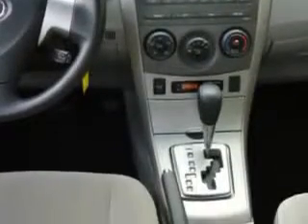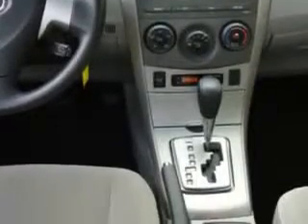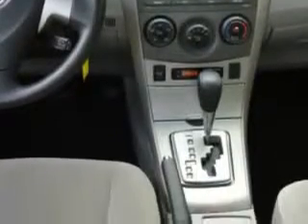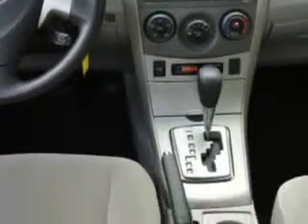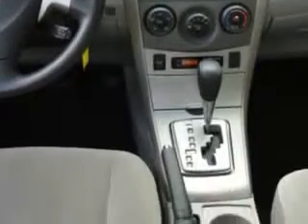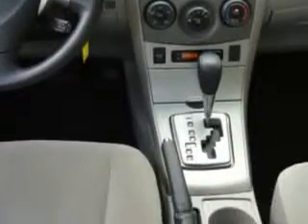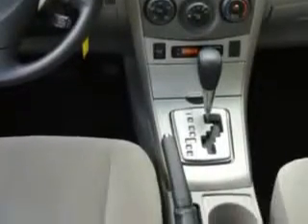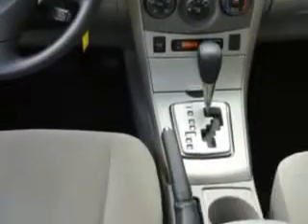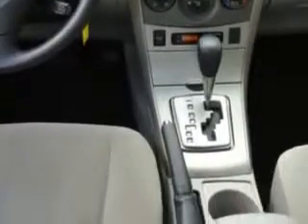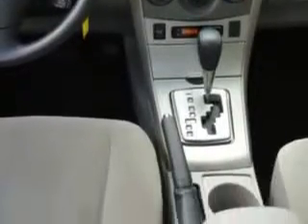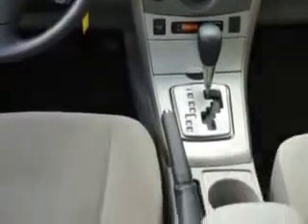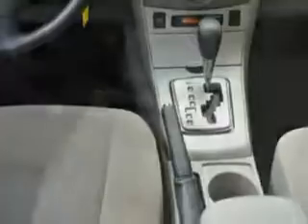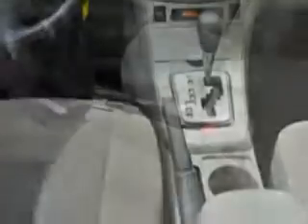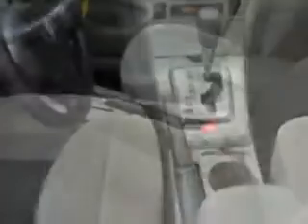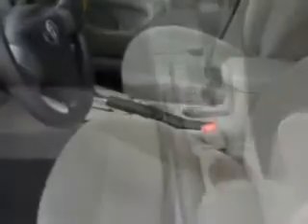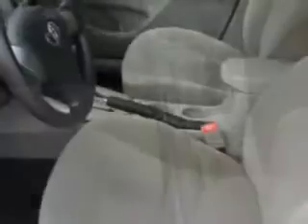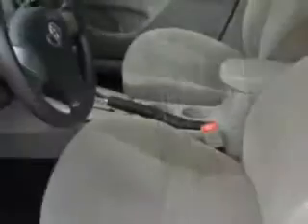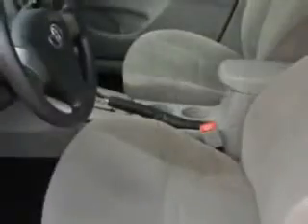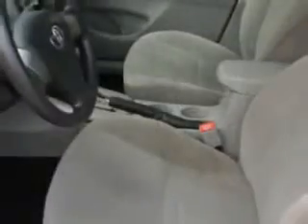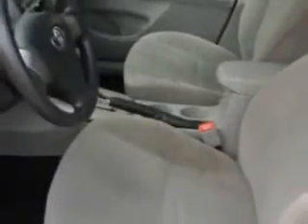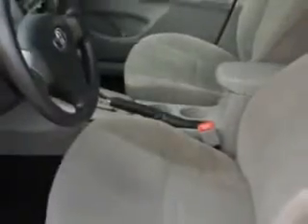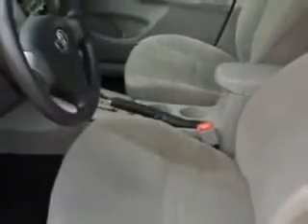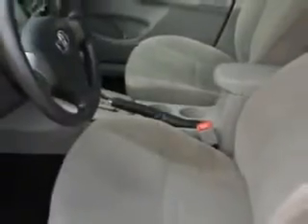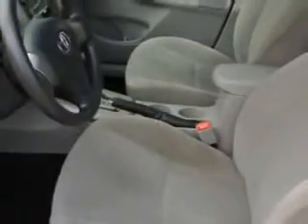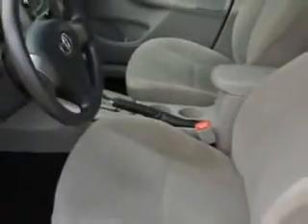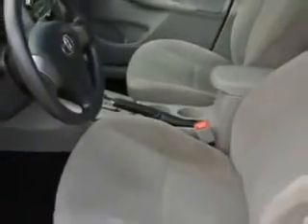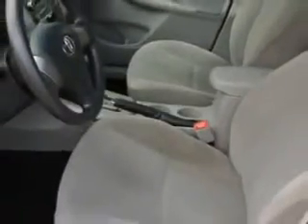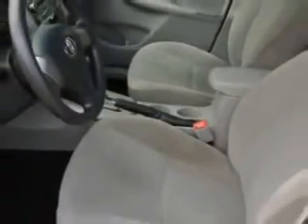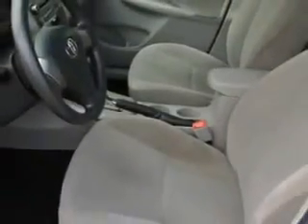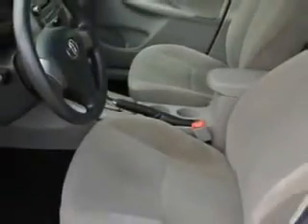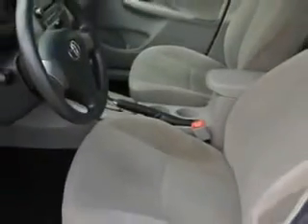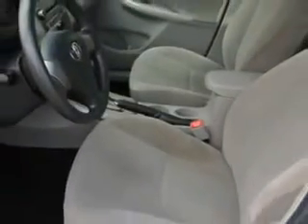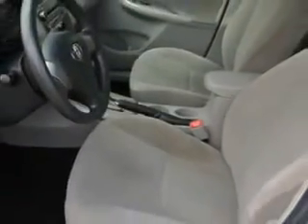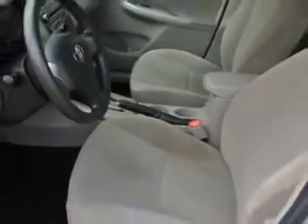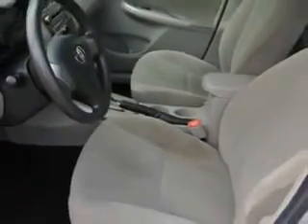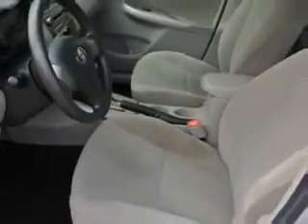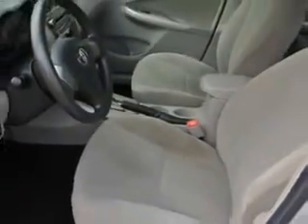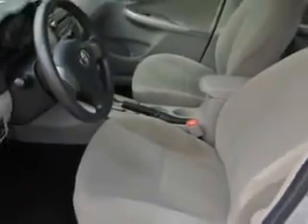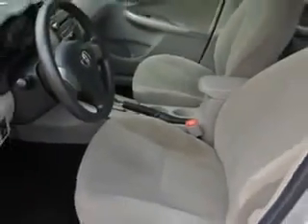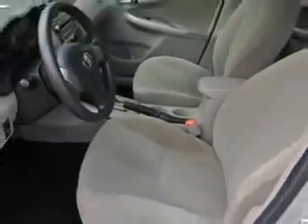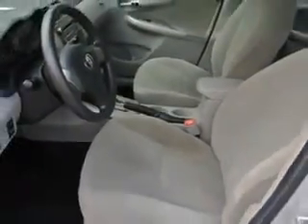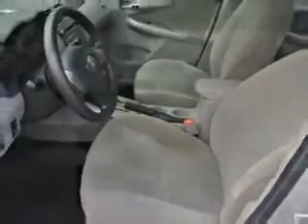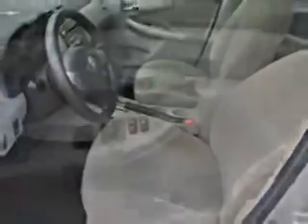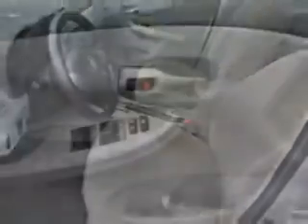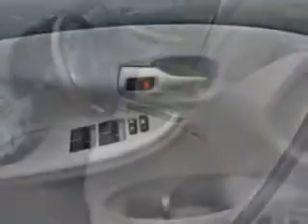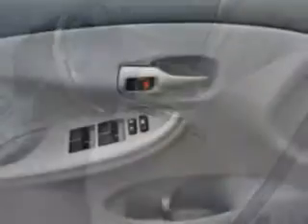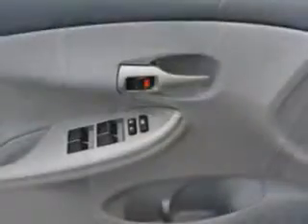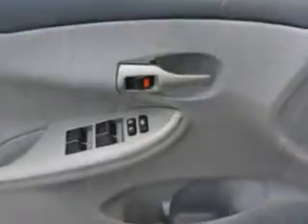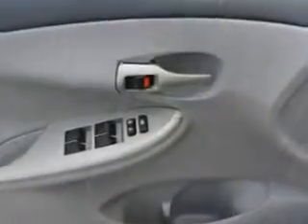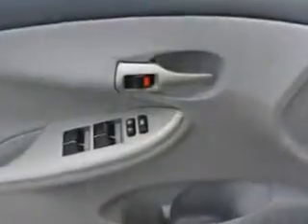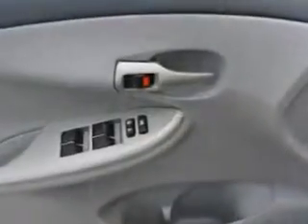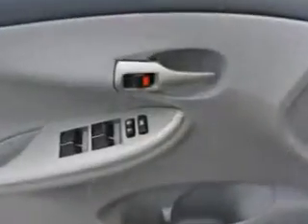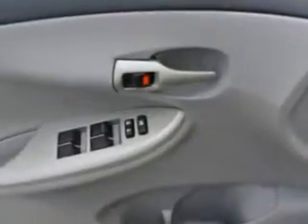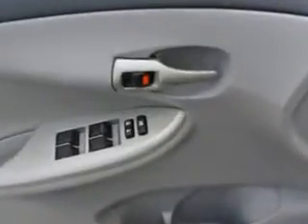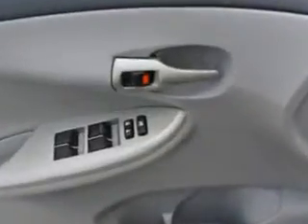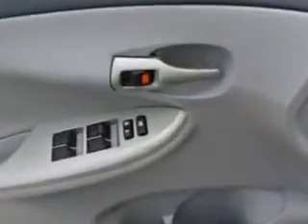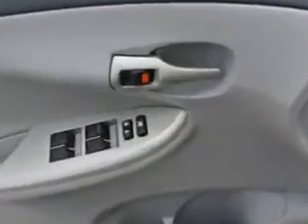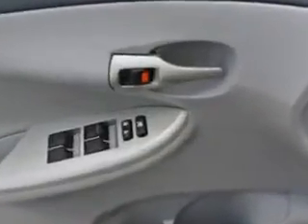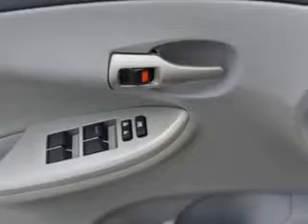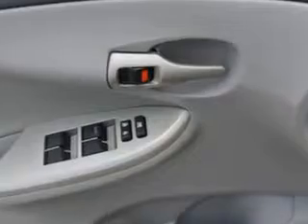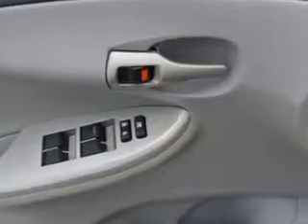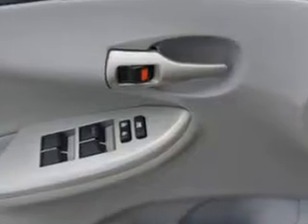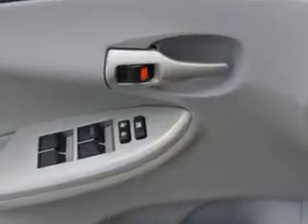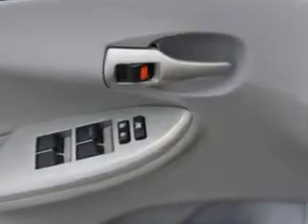Enjoy the drive and have peace of mind in this 2011 Toyota Corolla. See us at Woodfield Acura today.